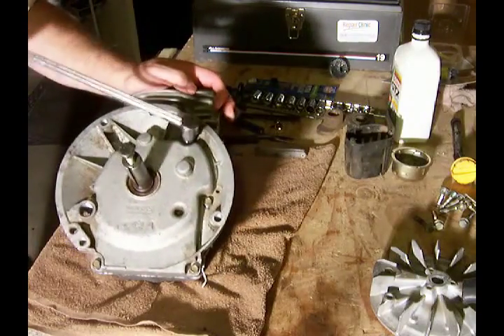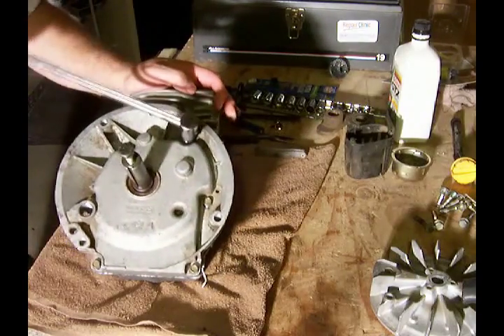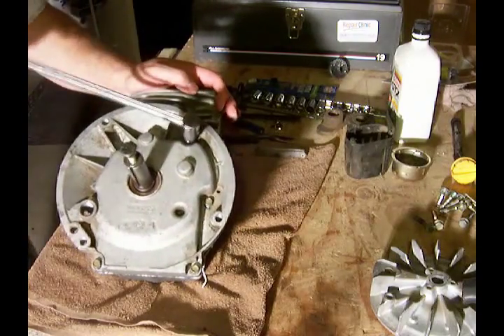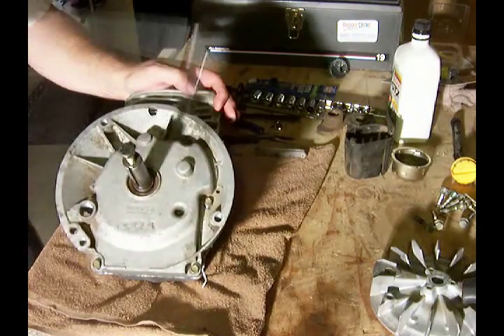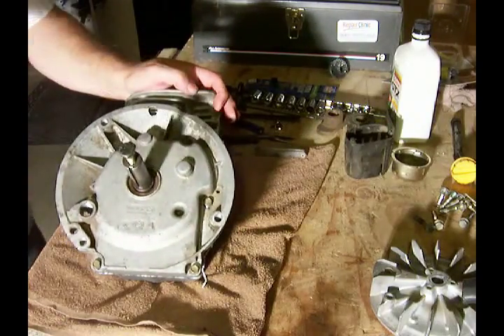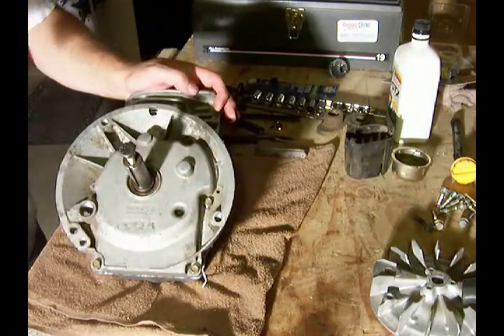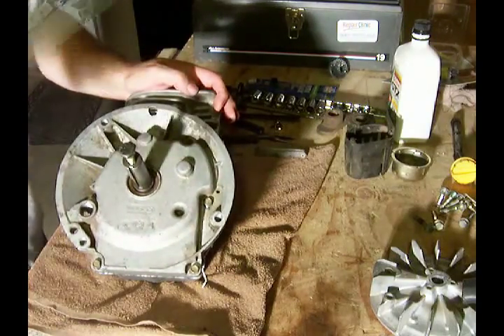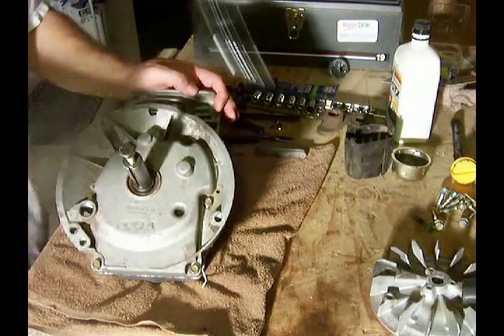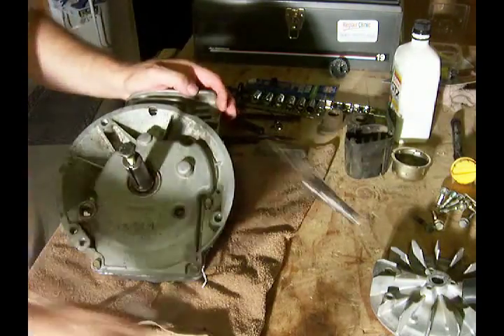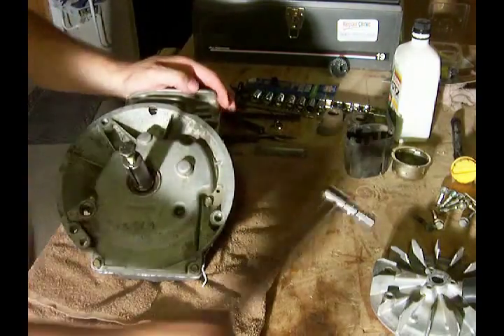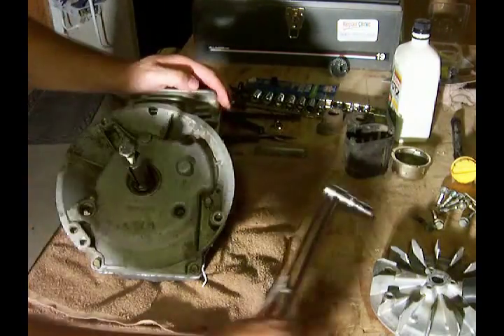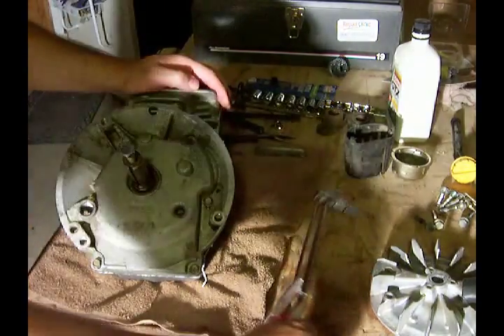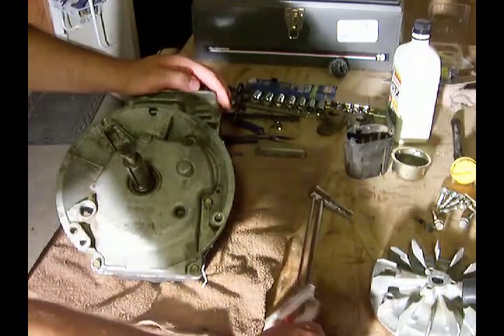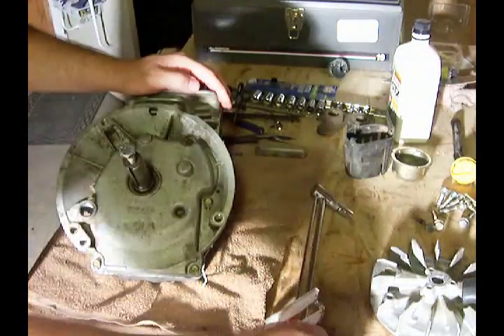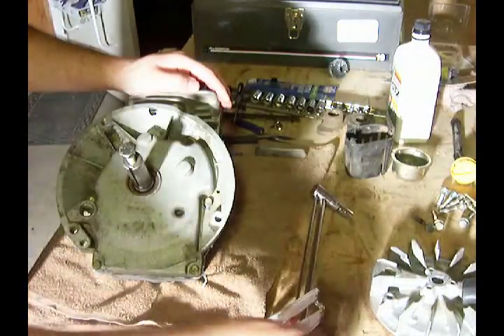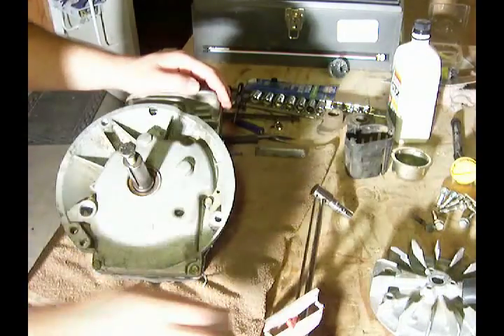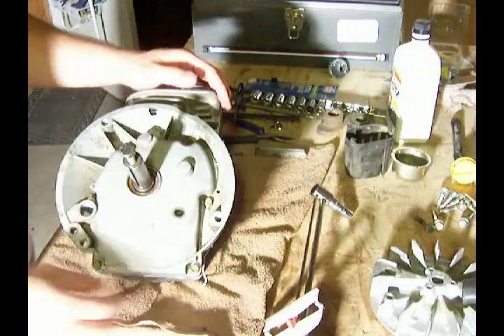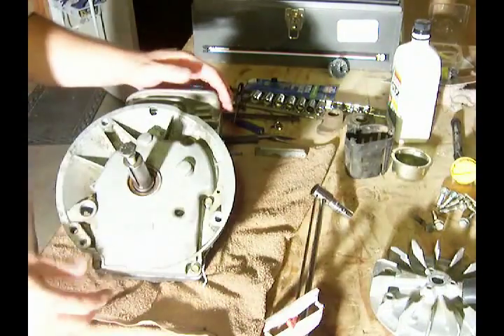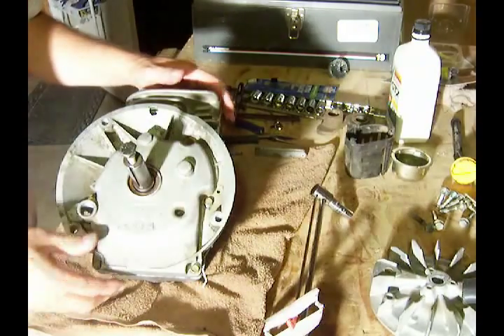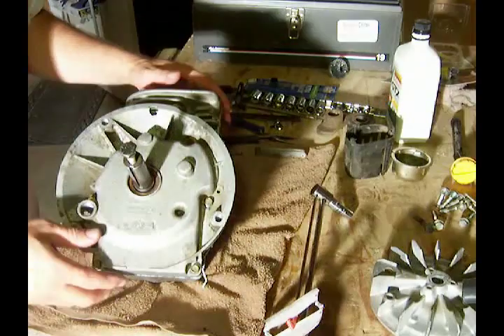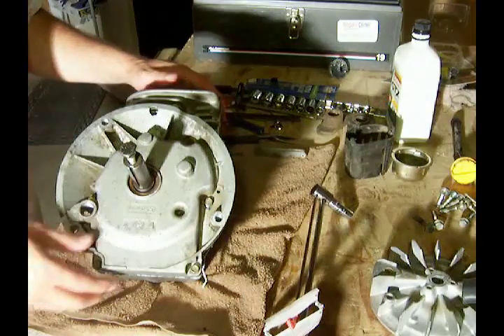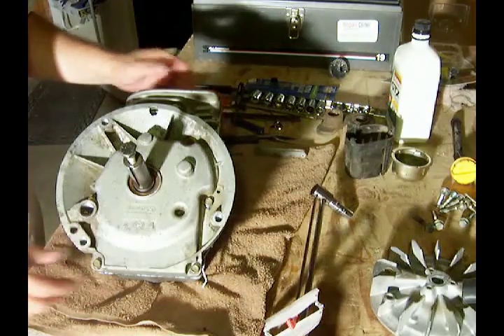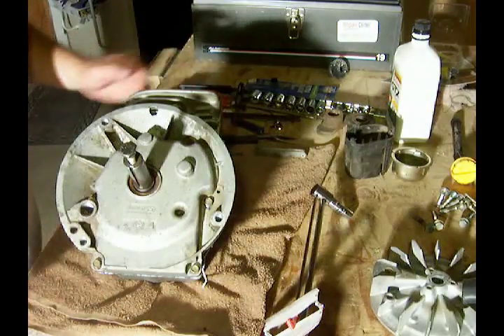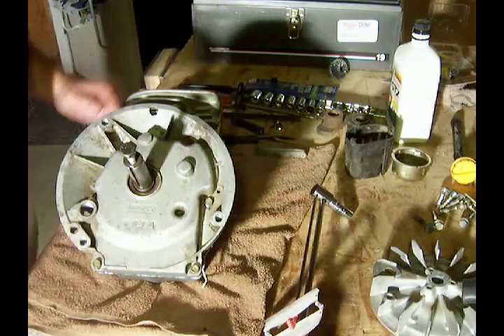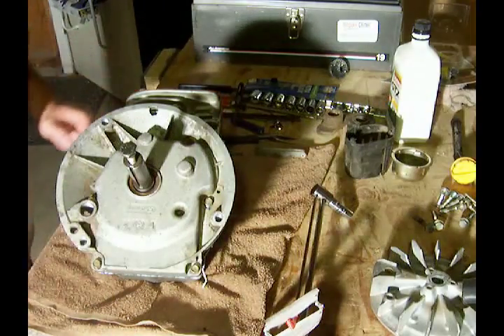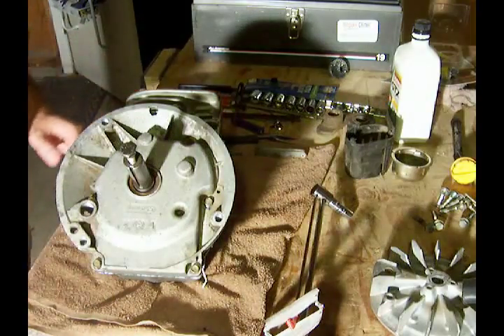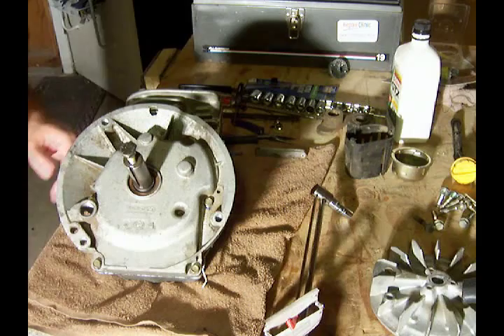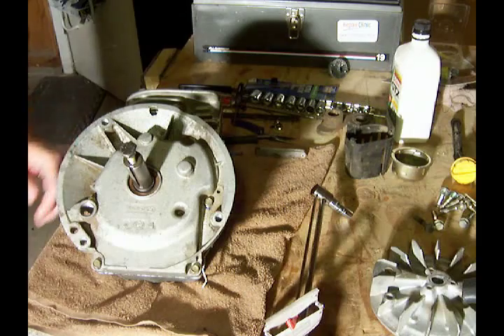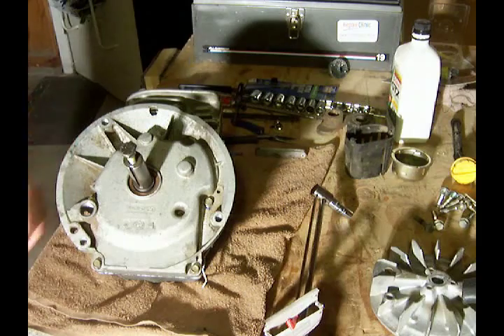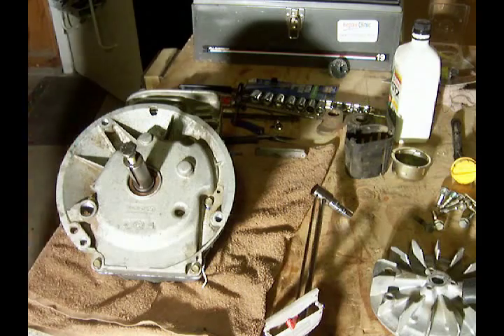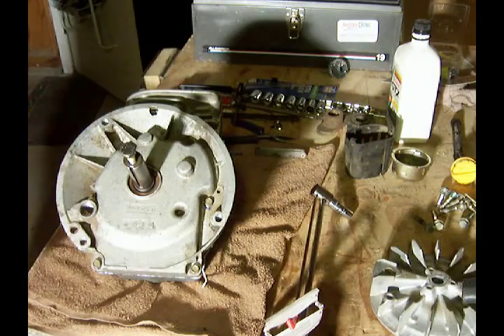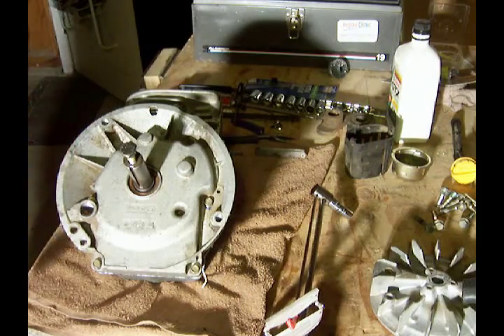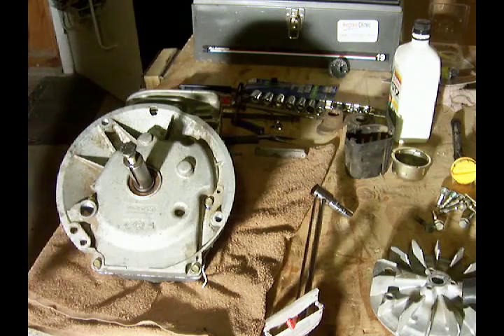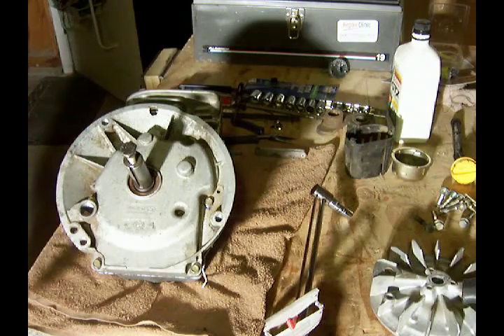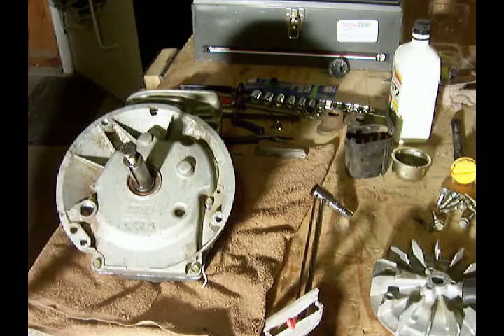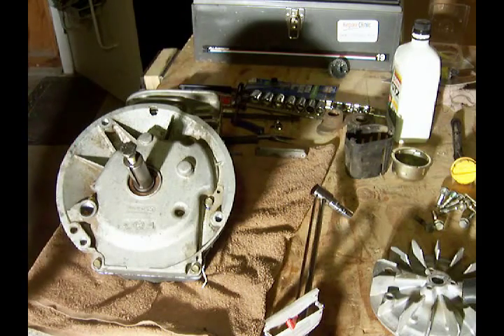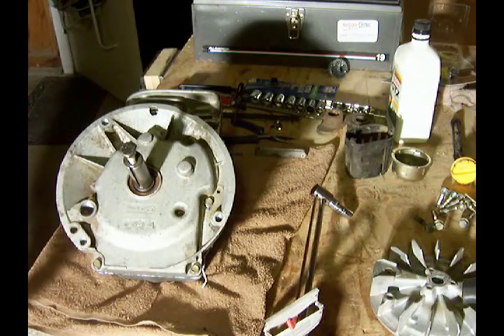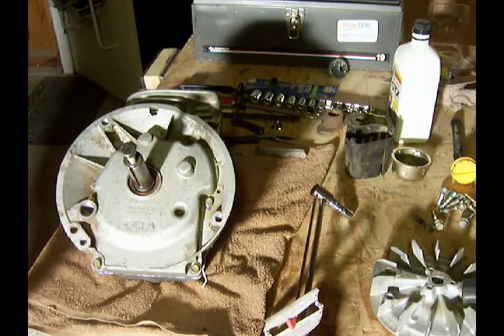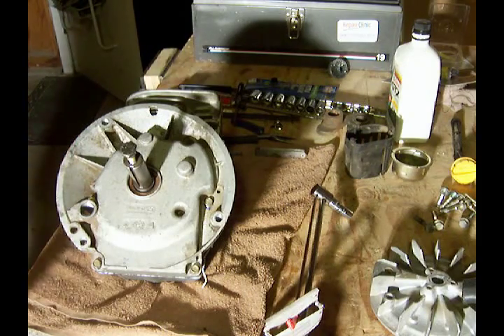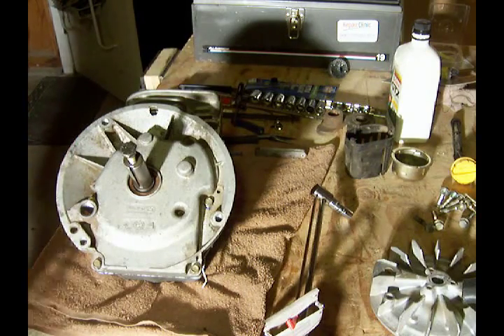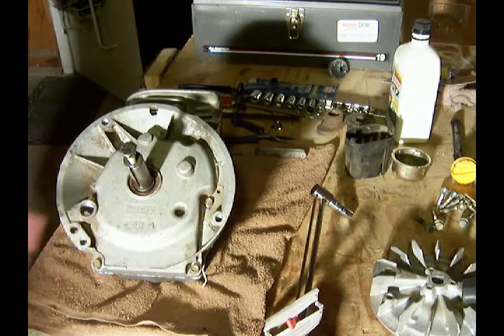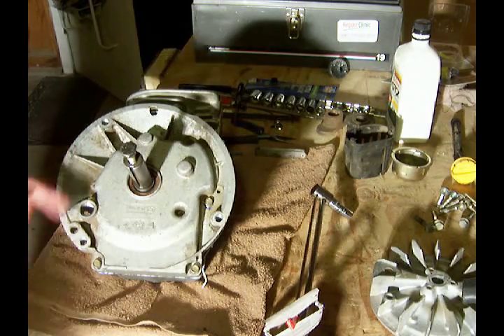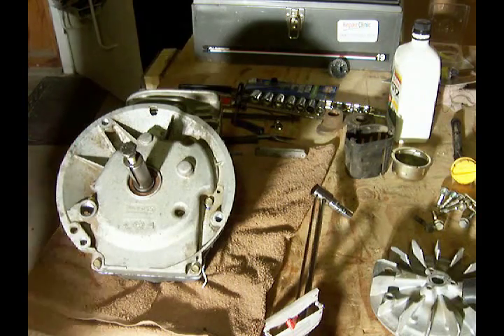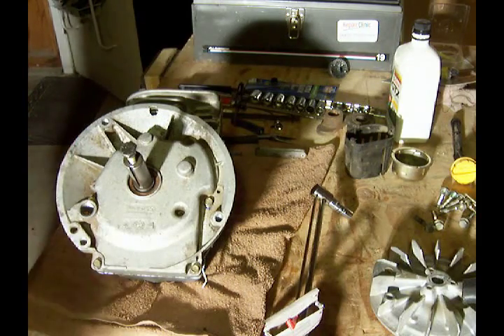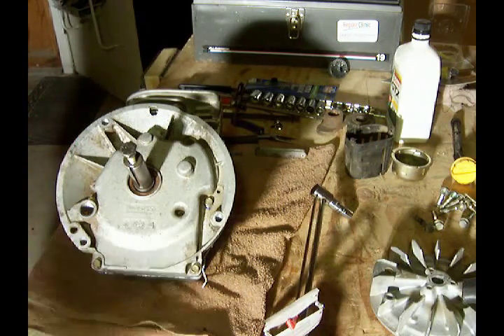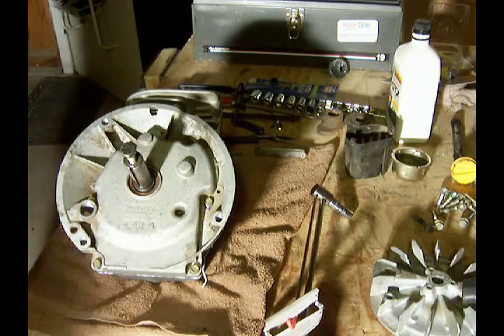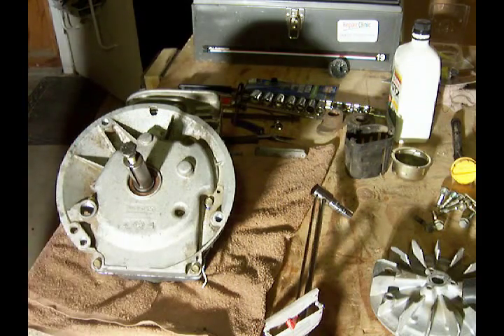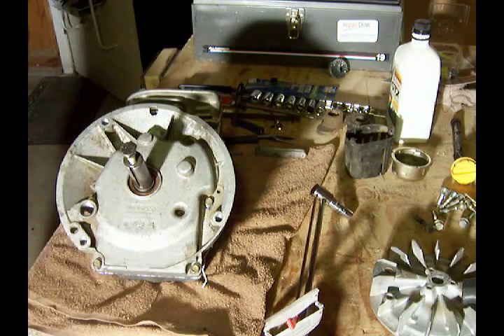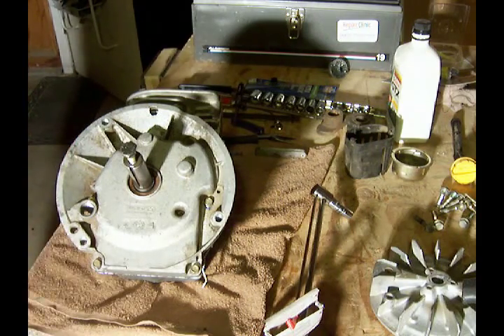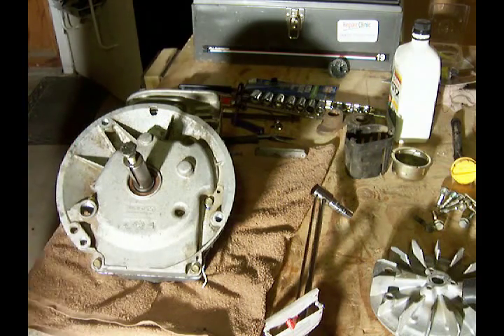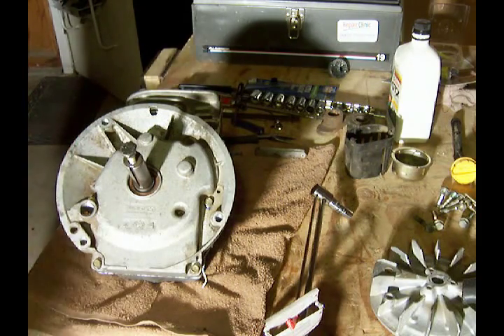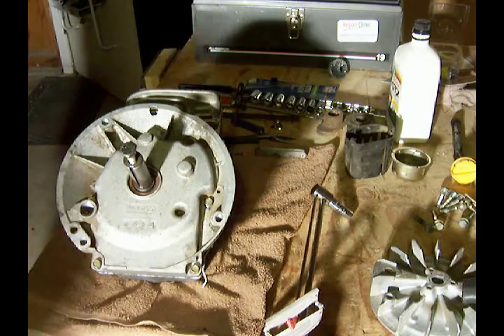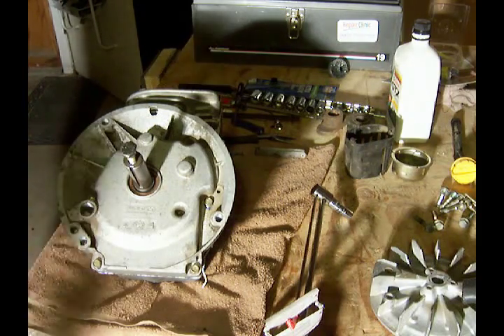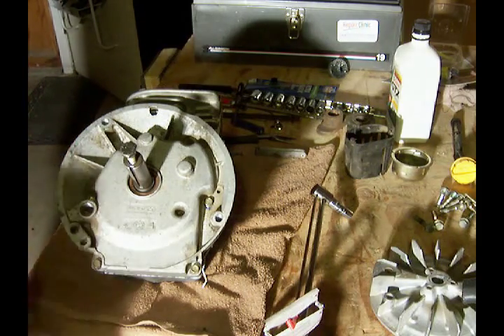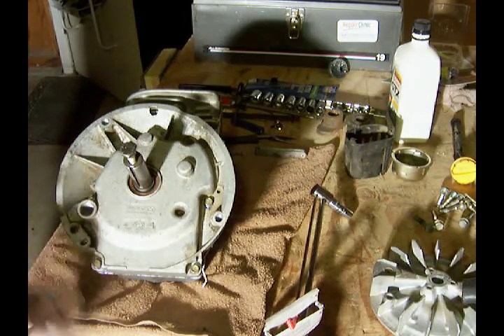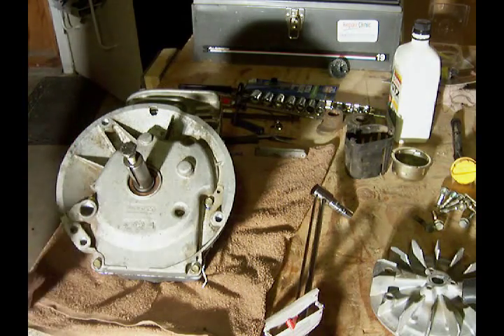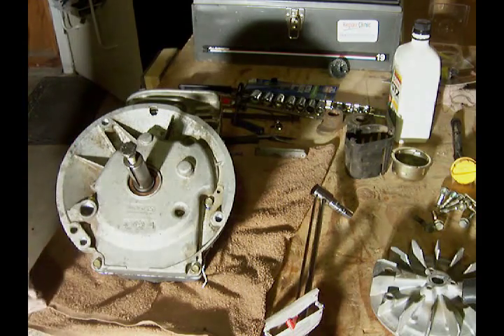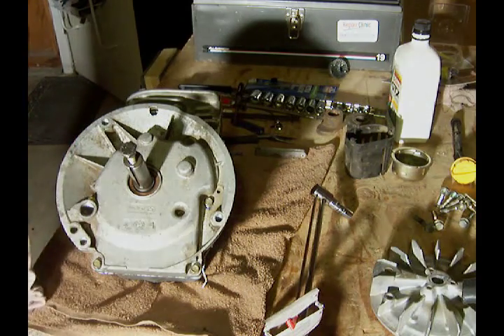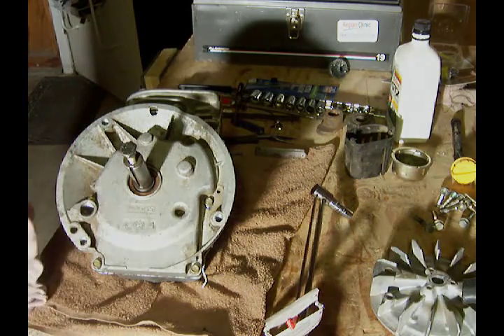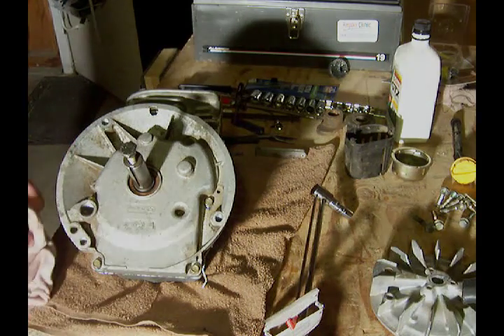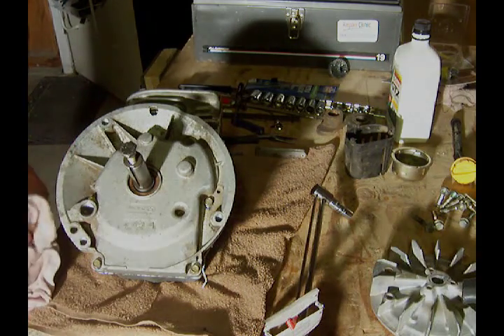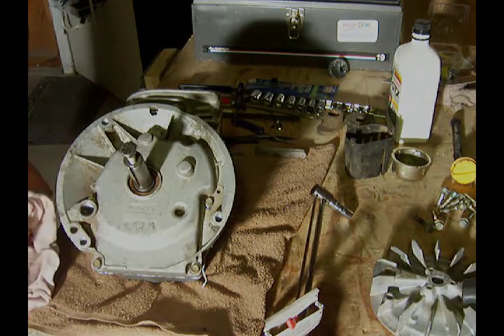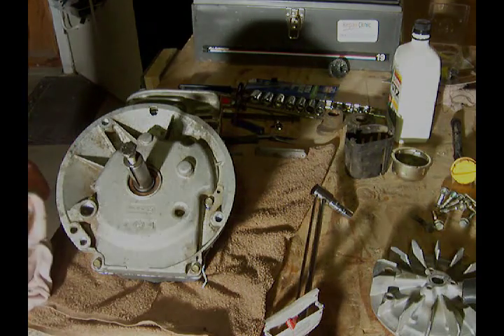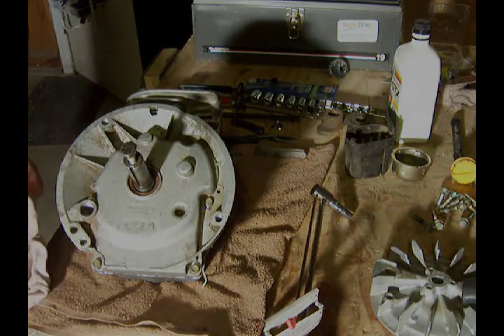All right, we're good. Crank cover is on and in place.